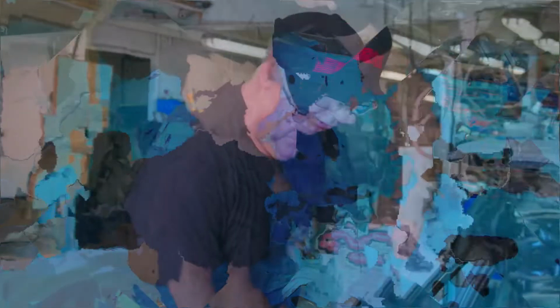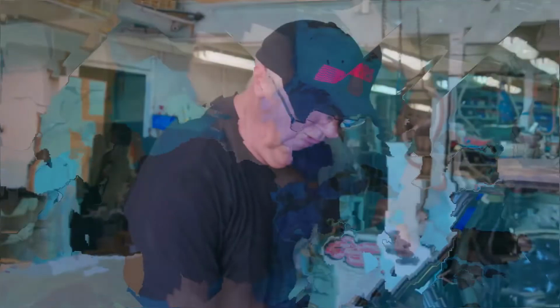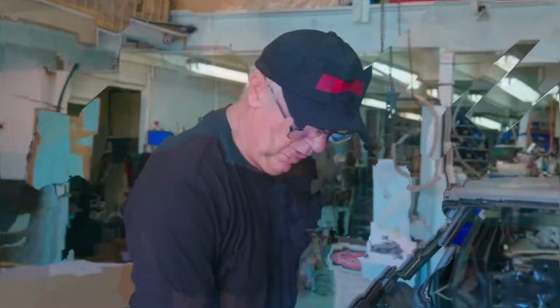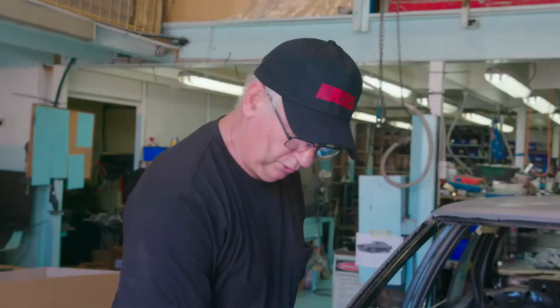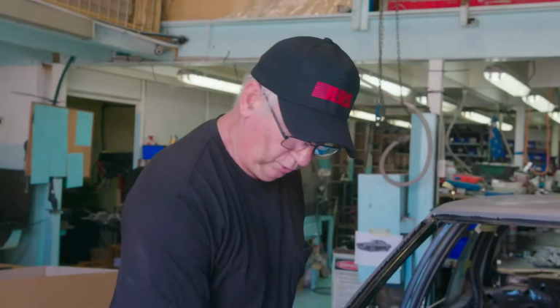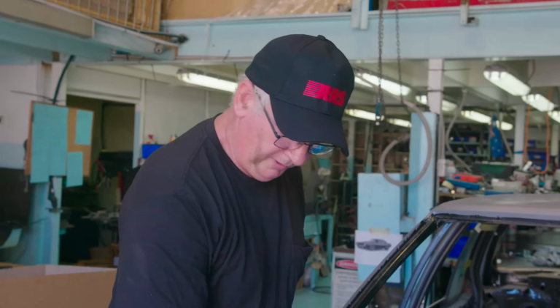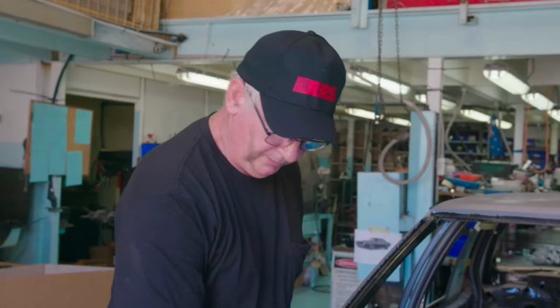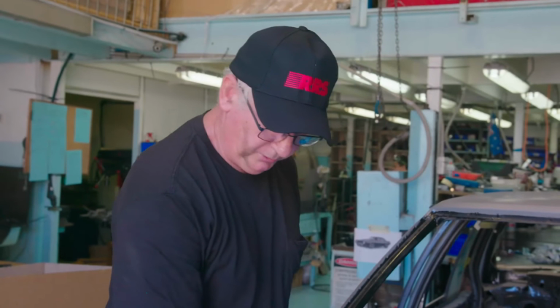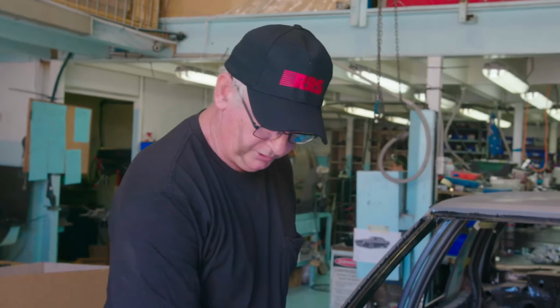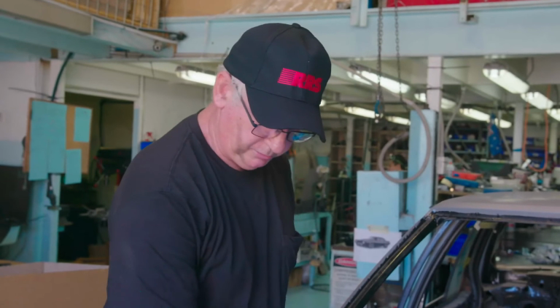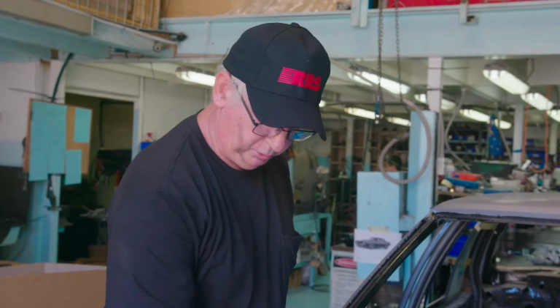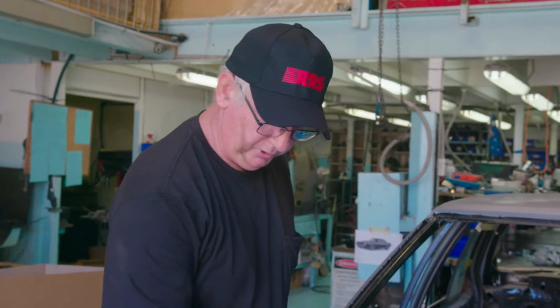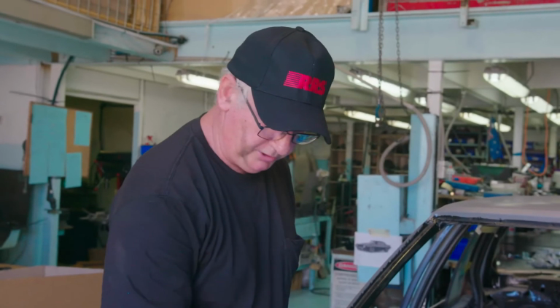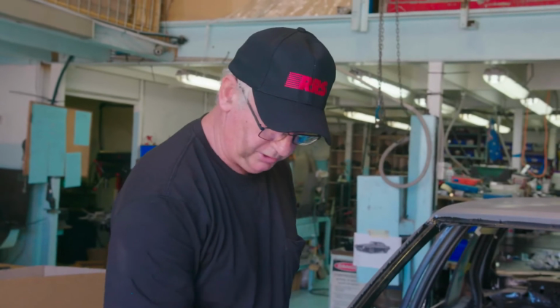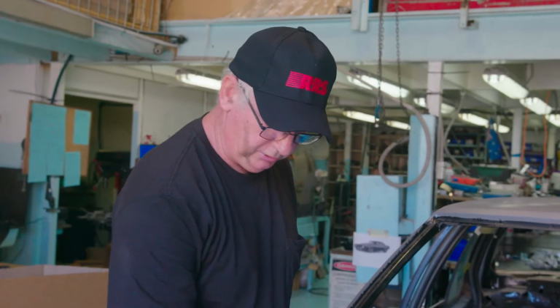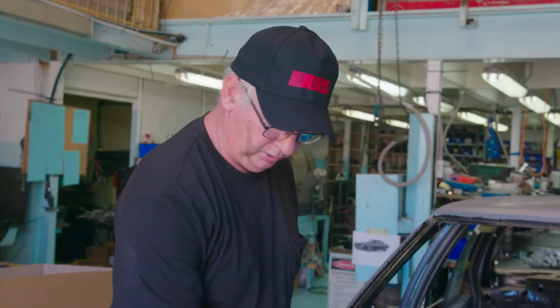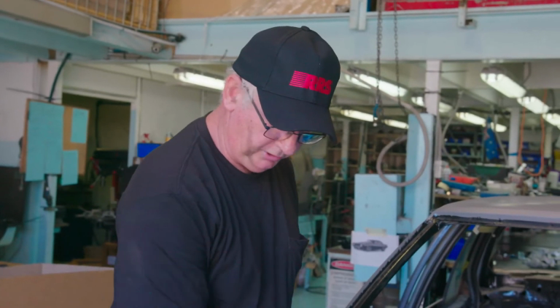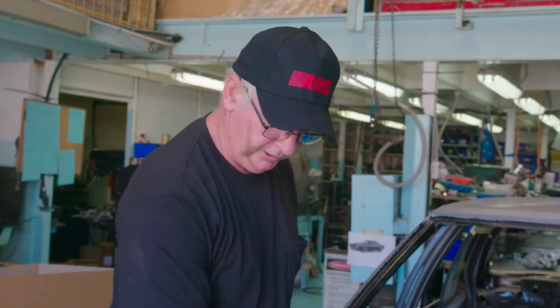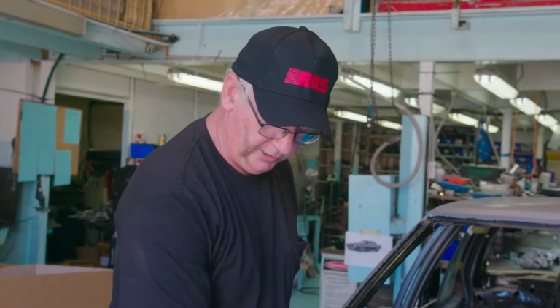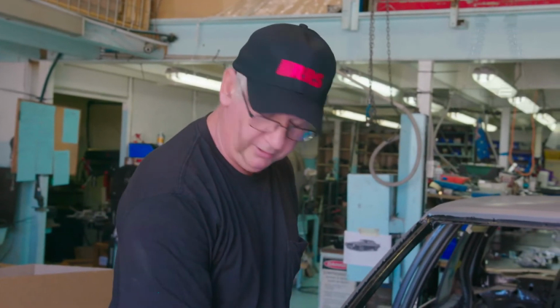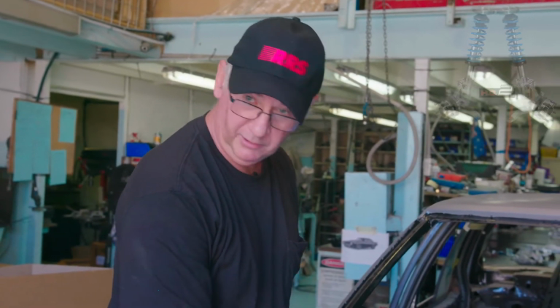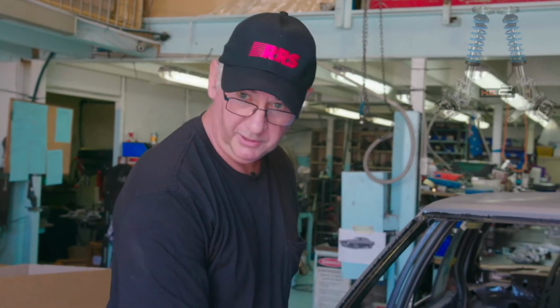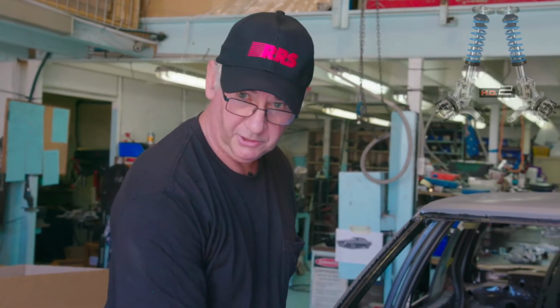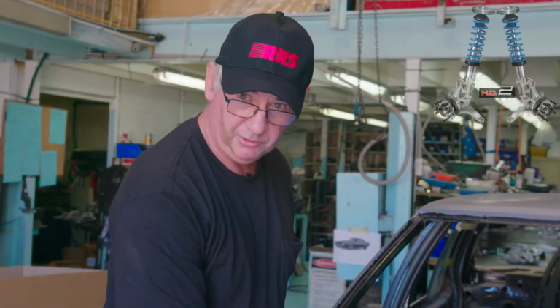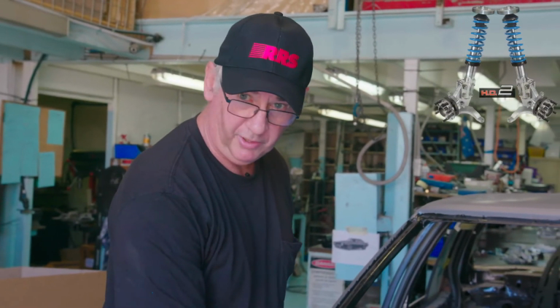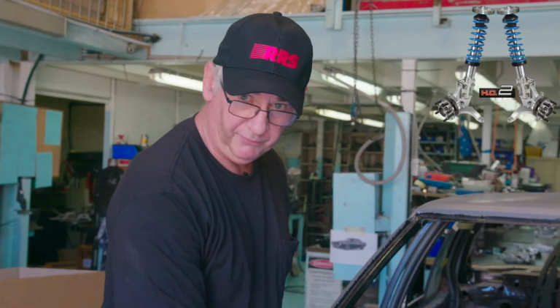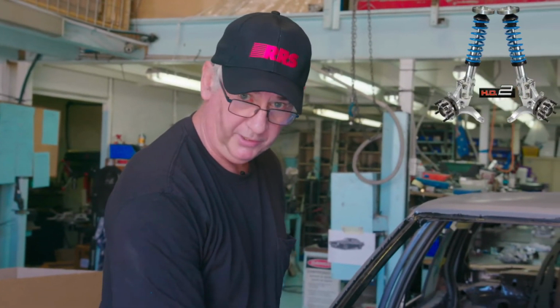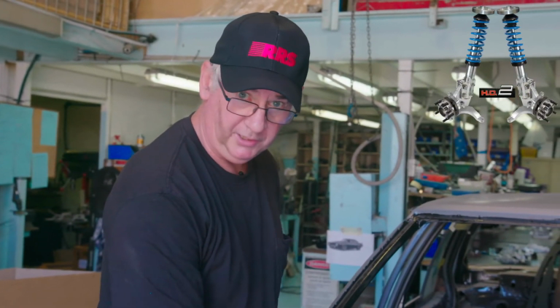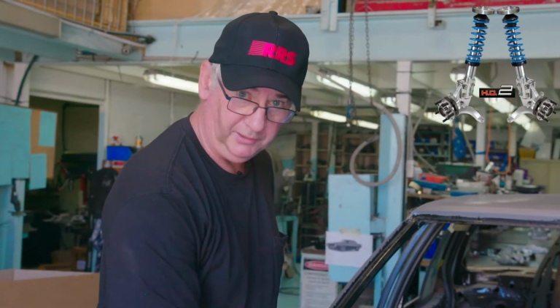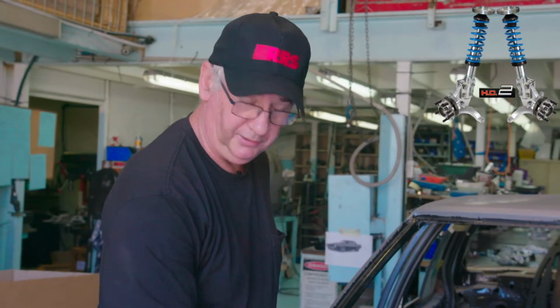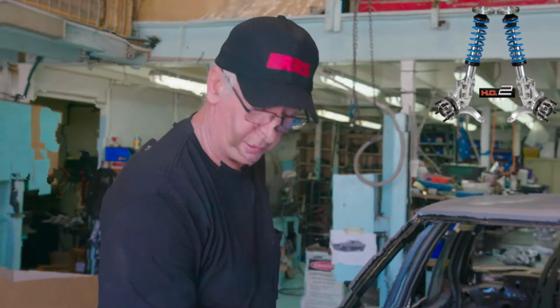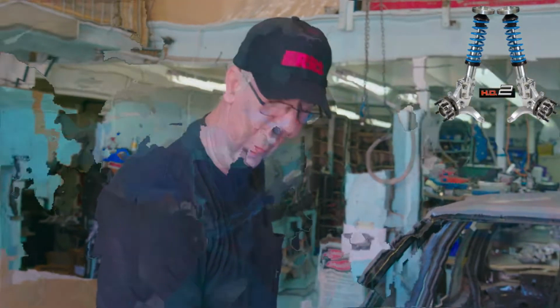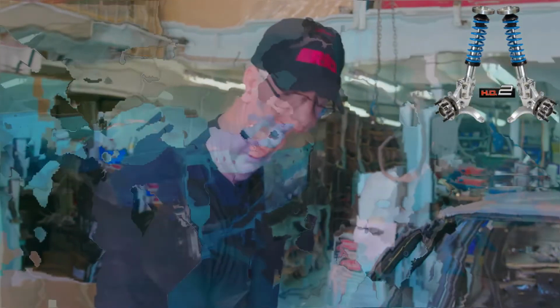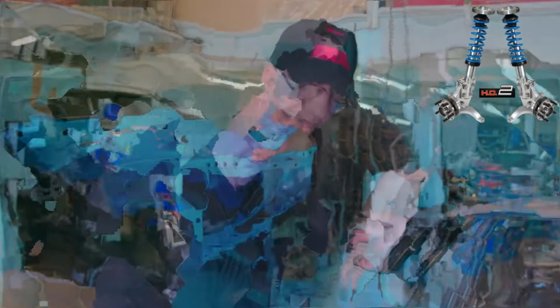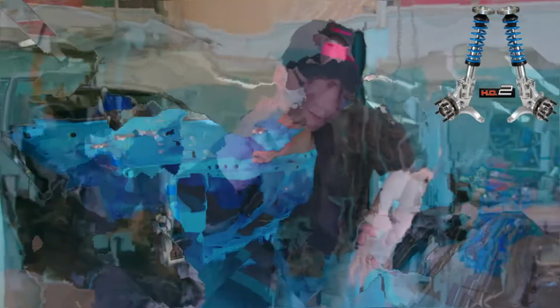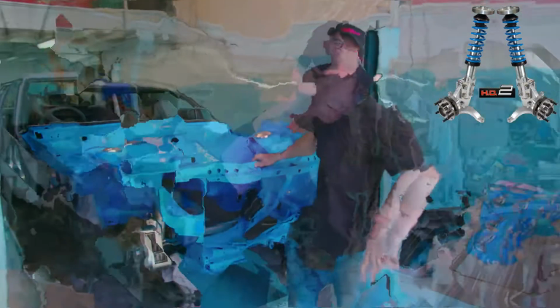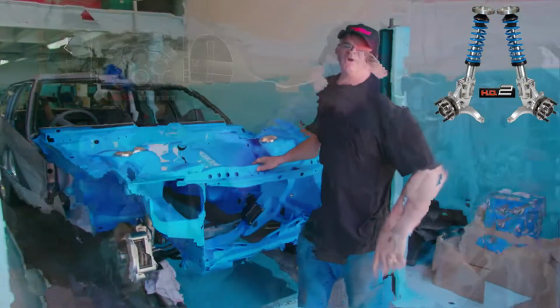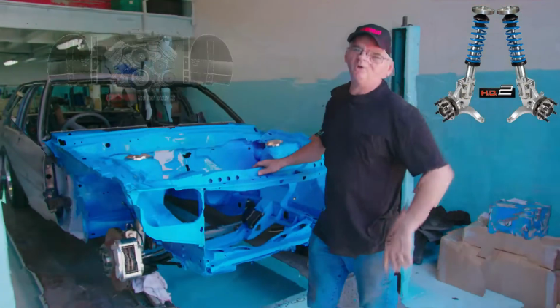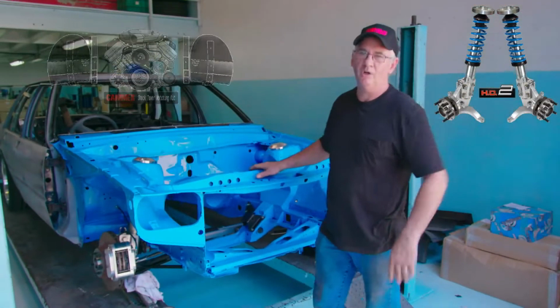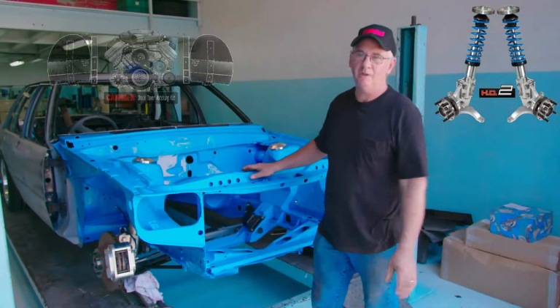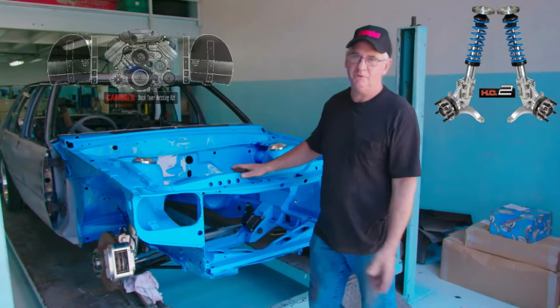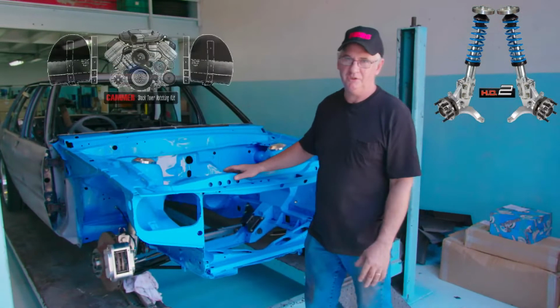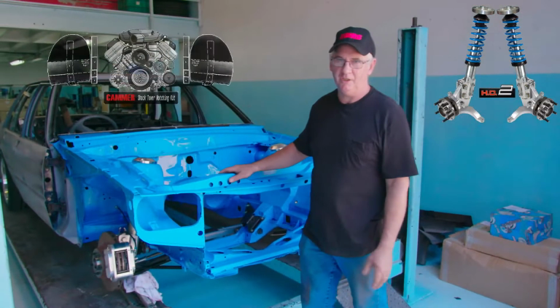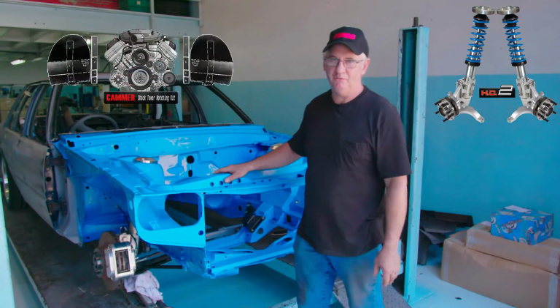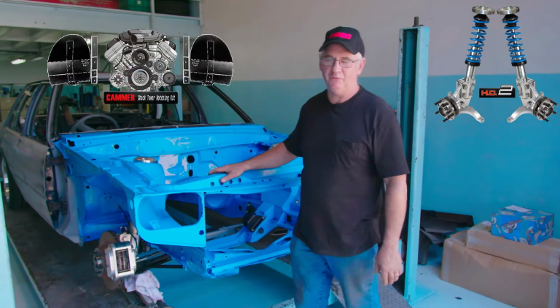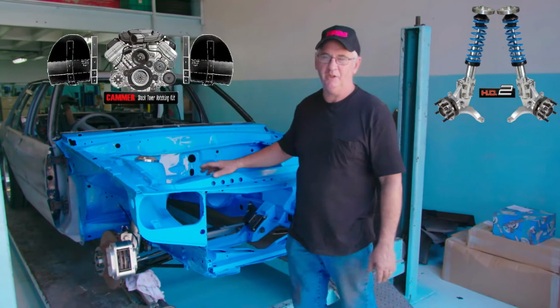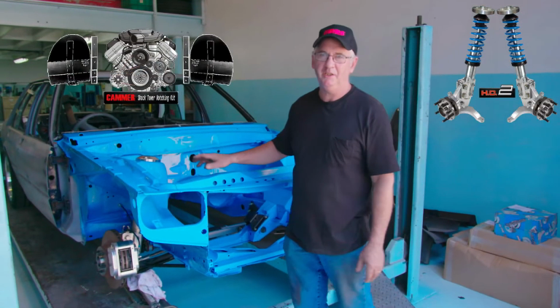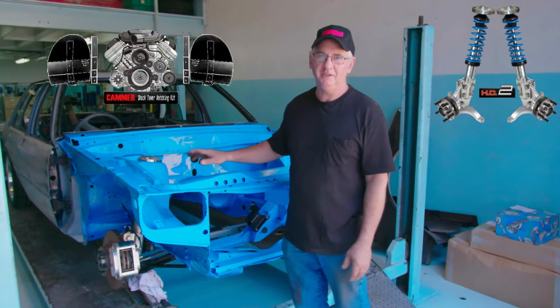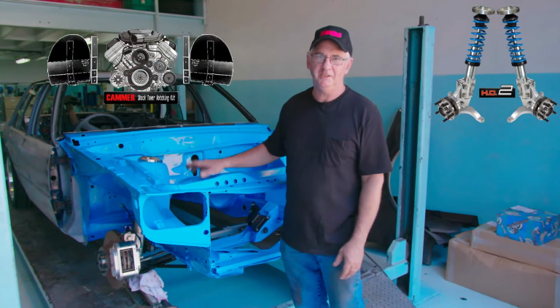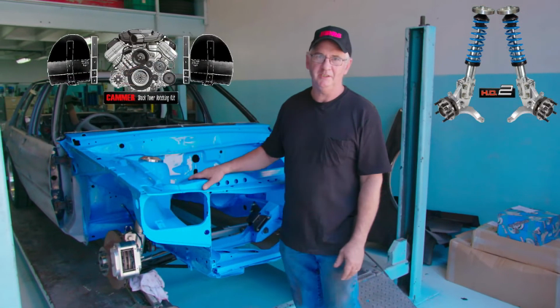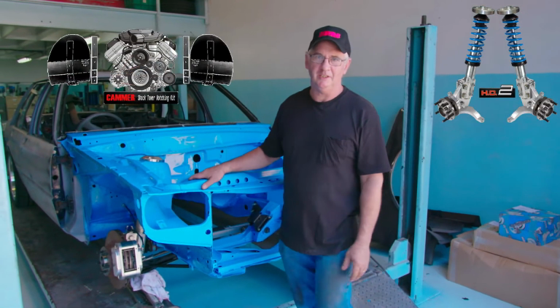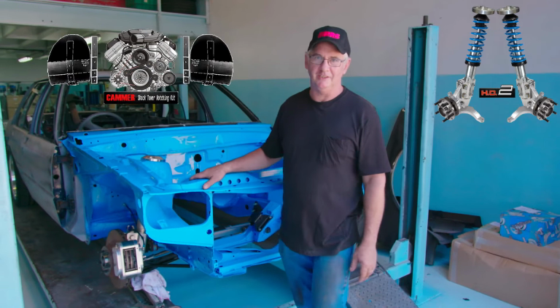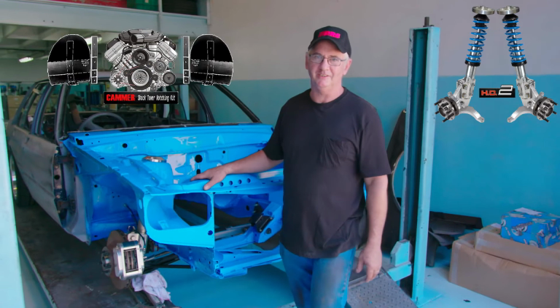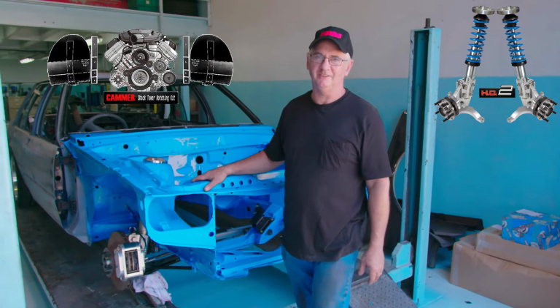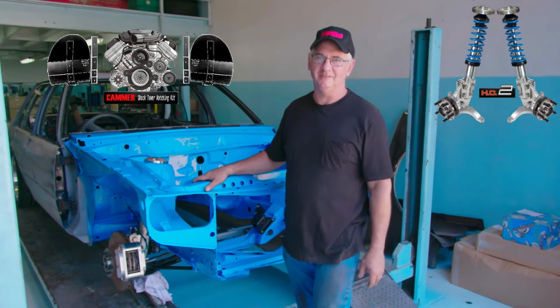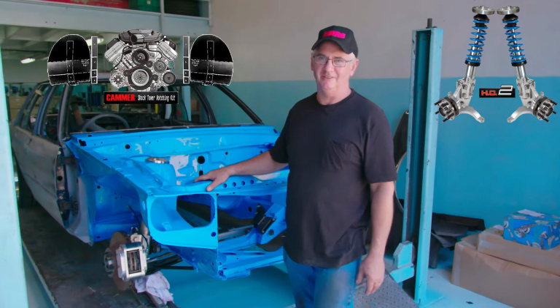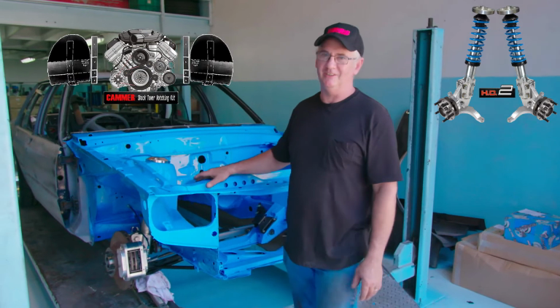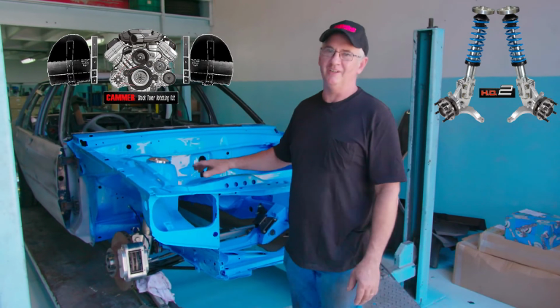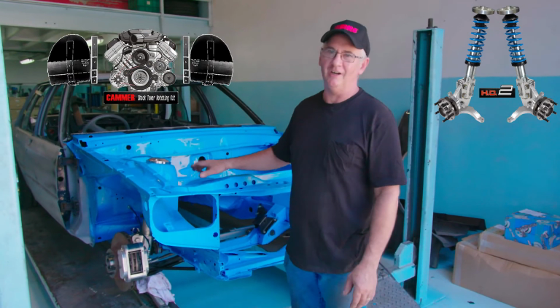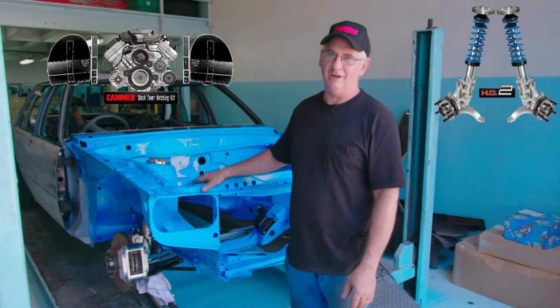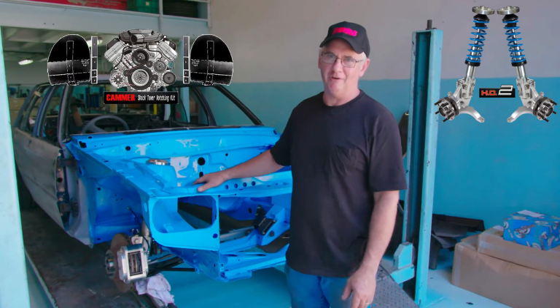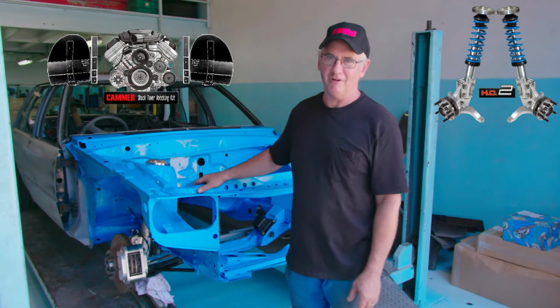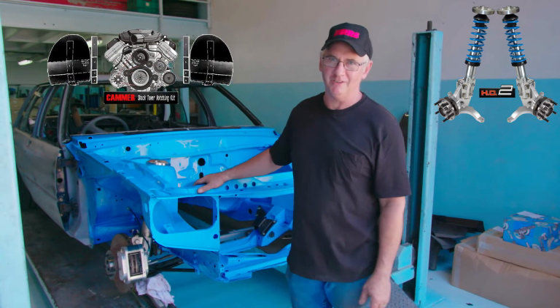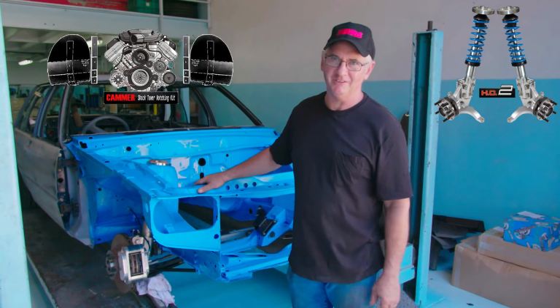This is all made possible by installing an RRS strut front end. So, why would you go for anything less than RRS?